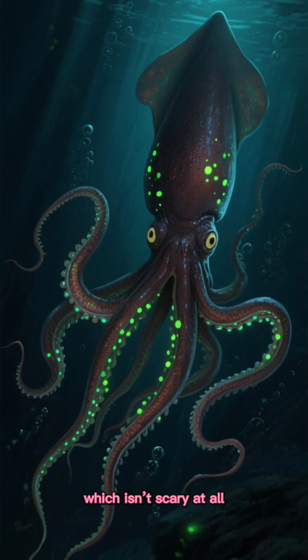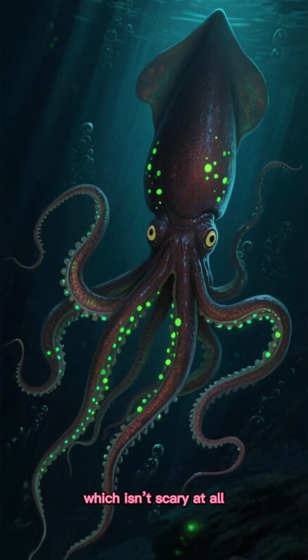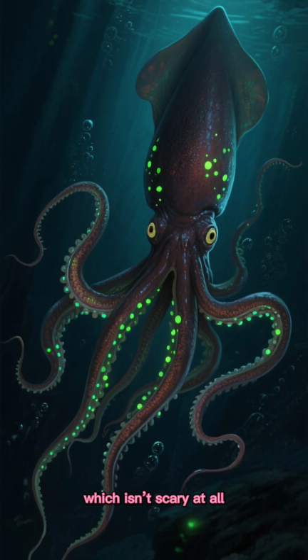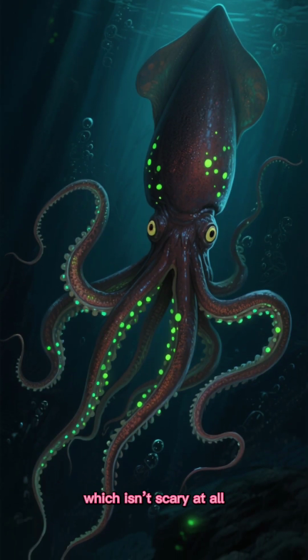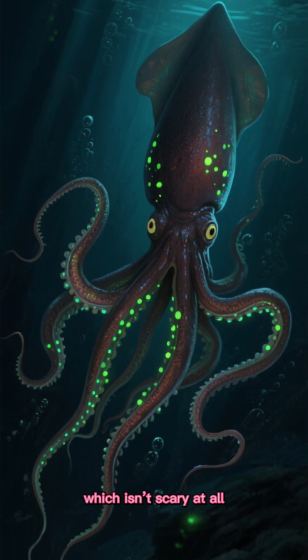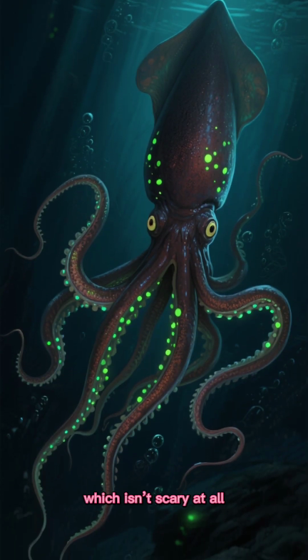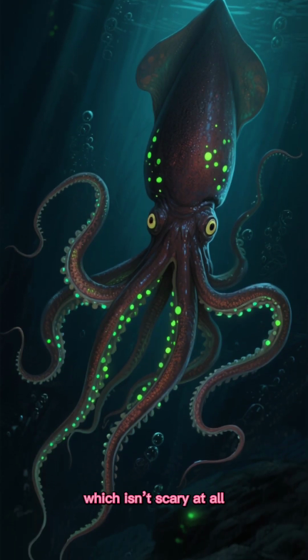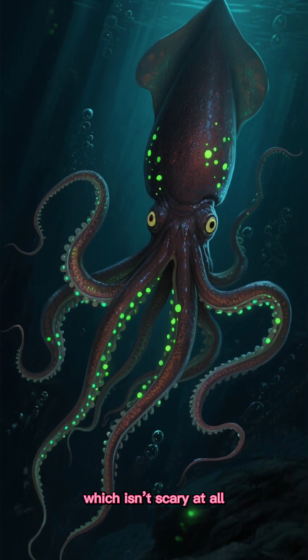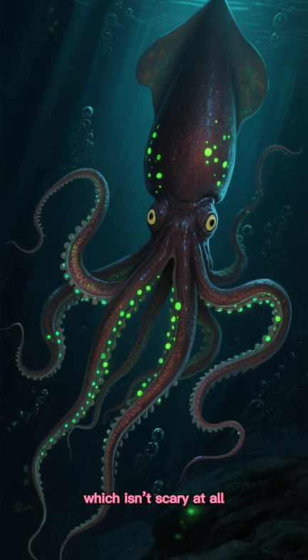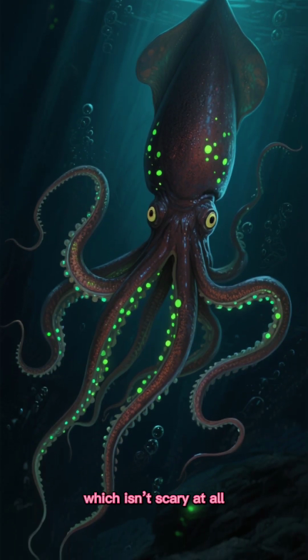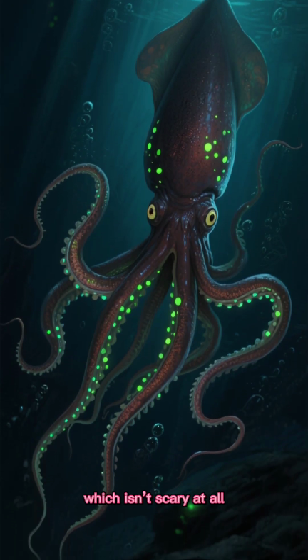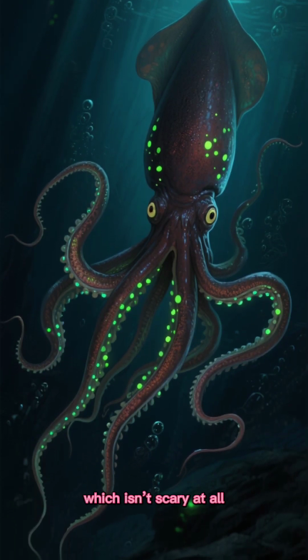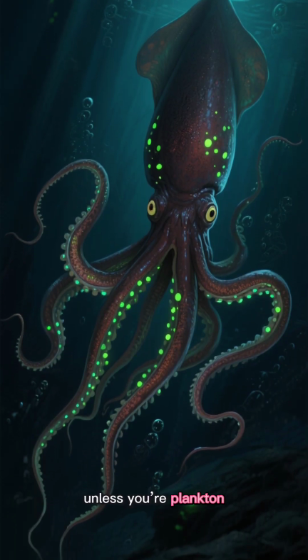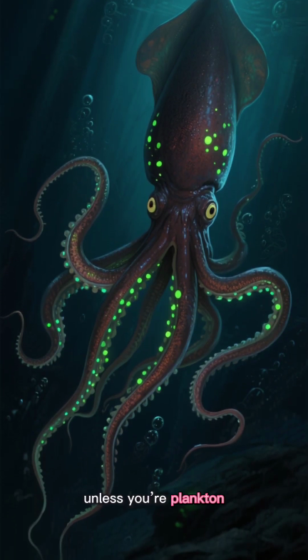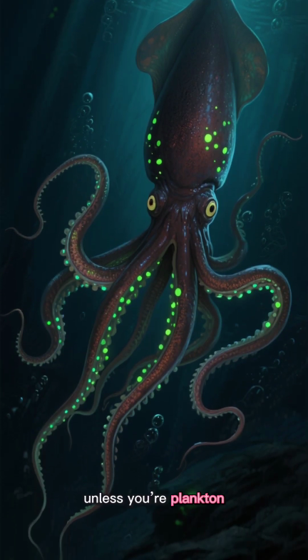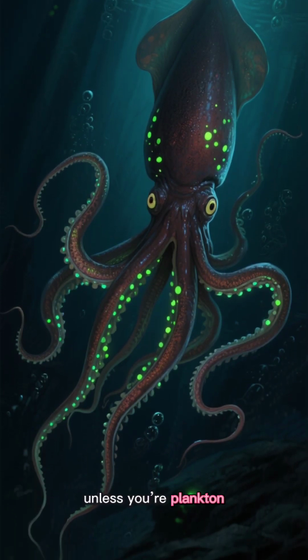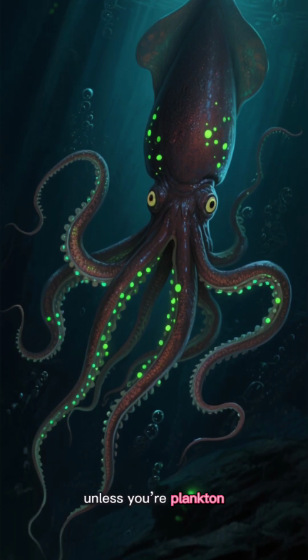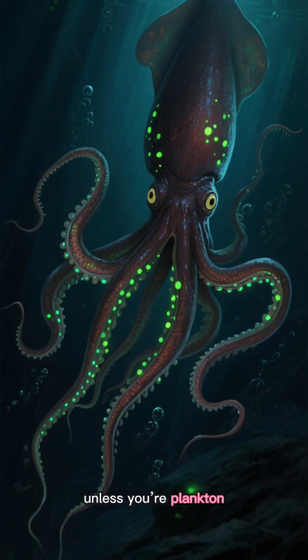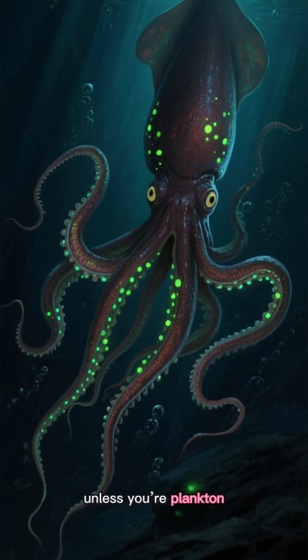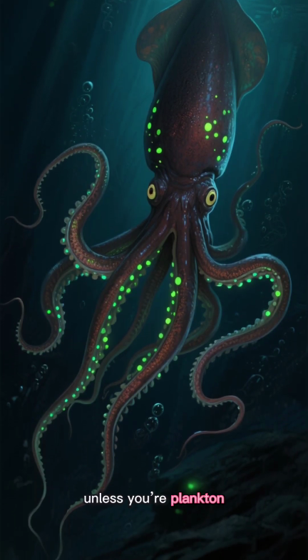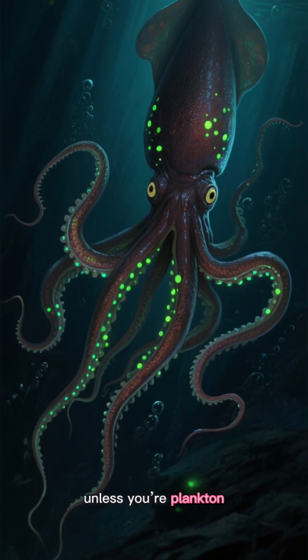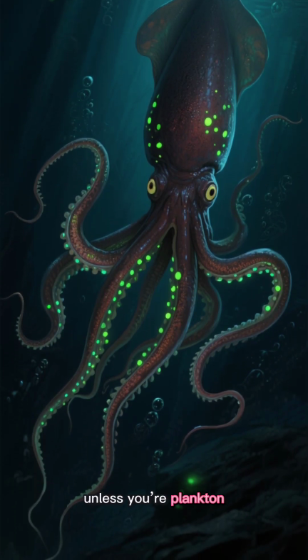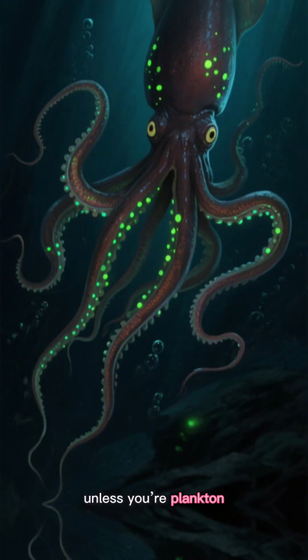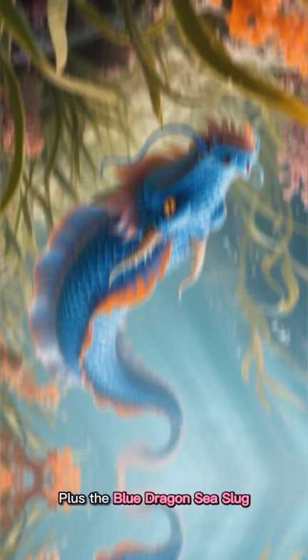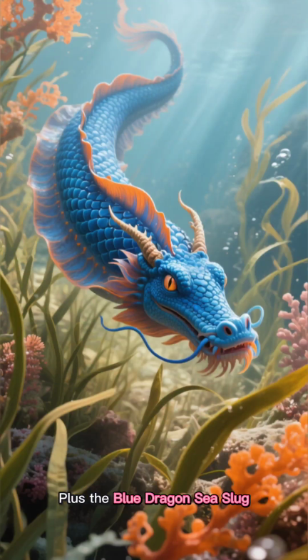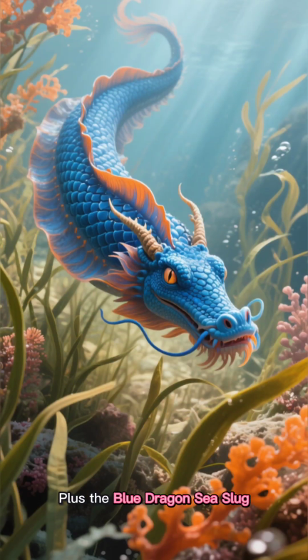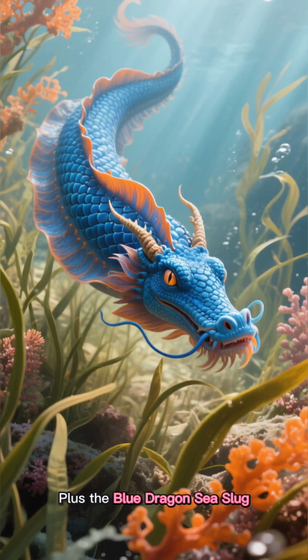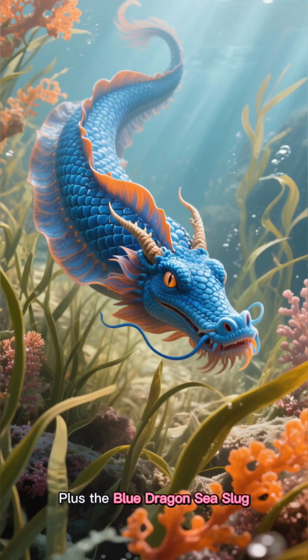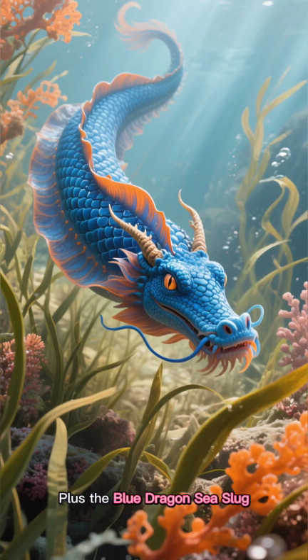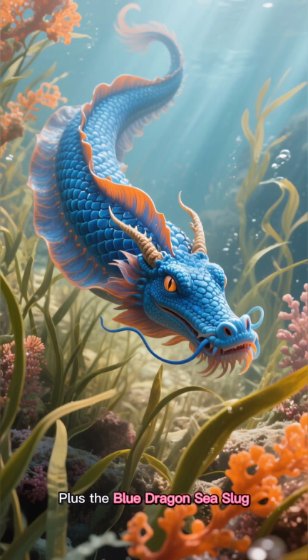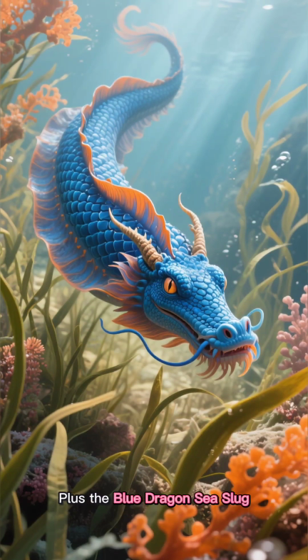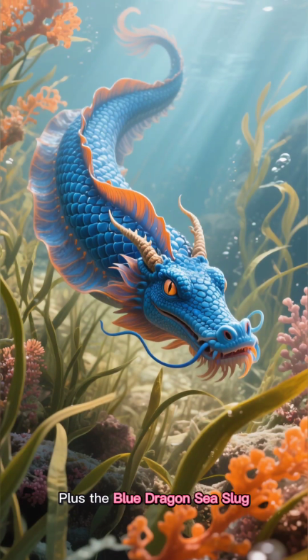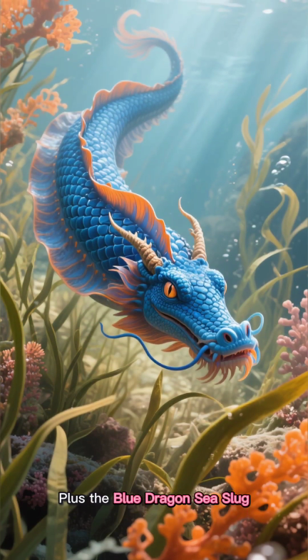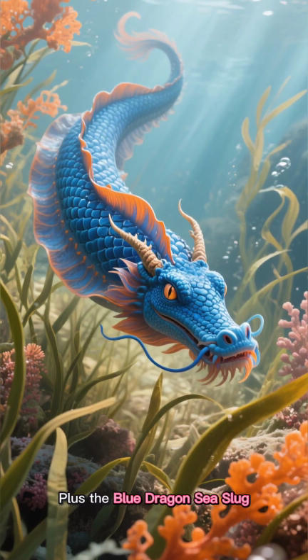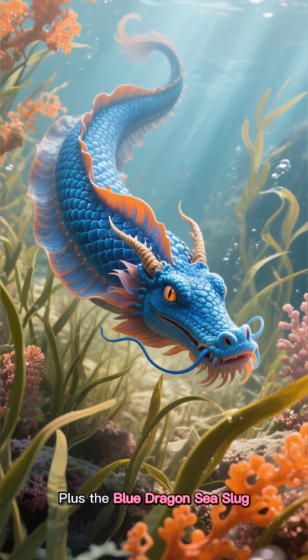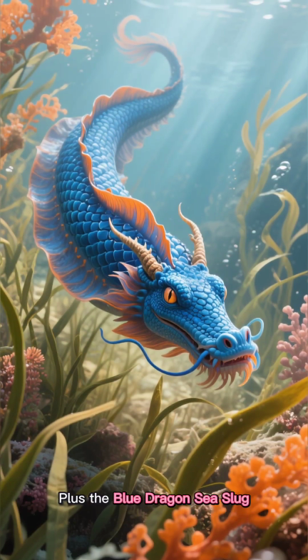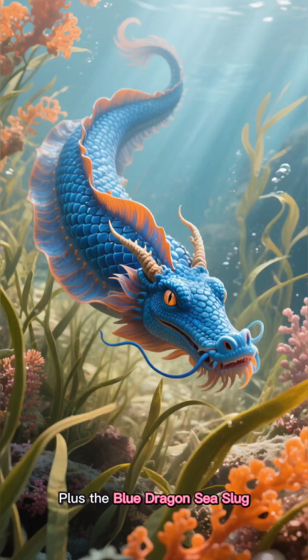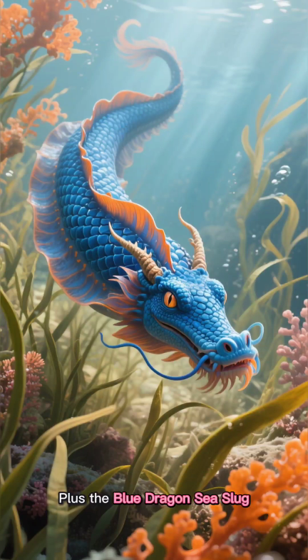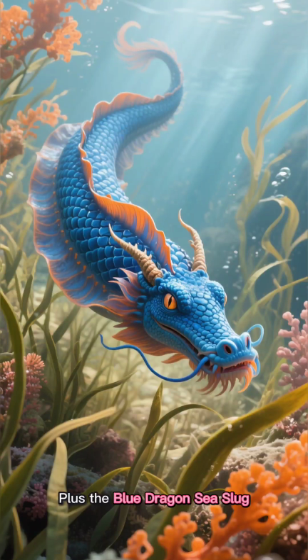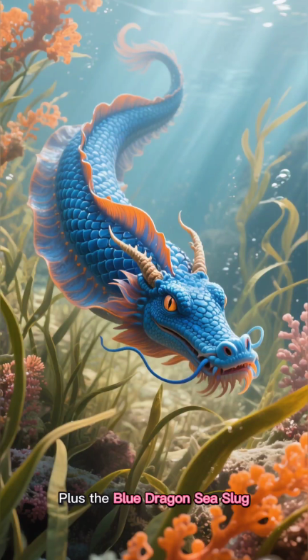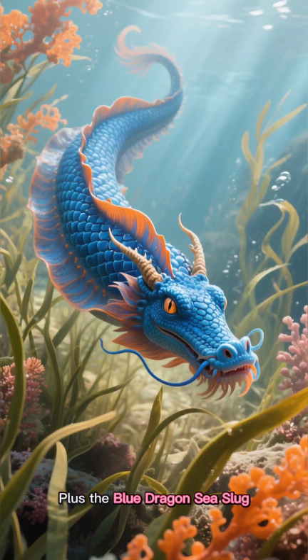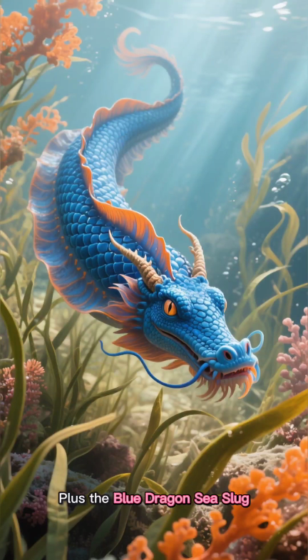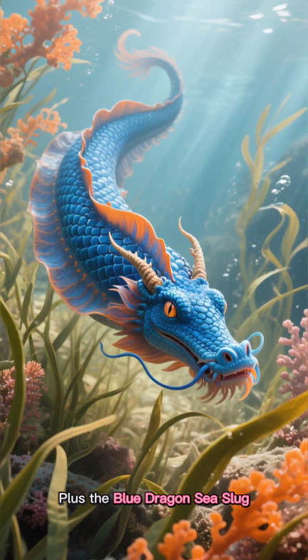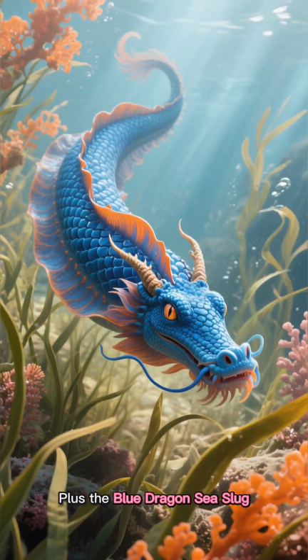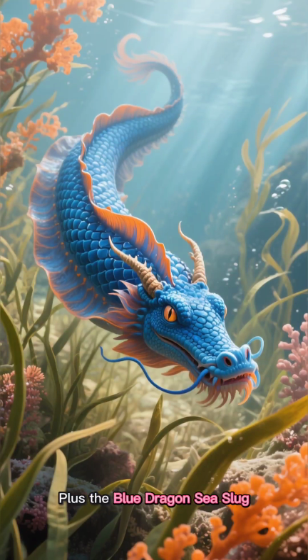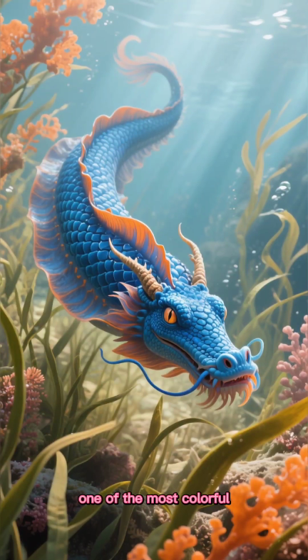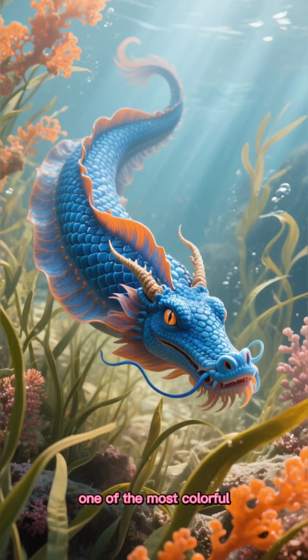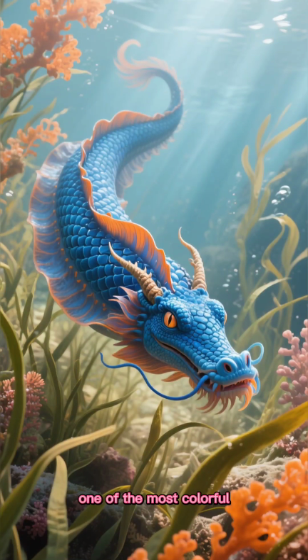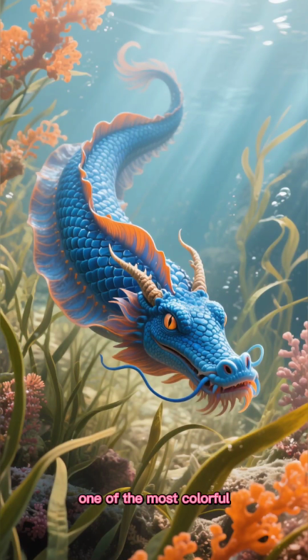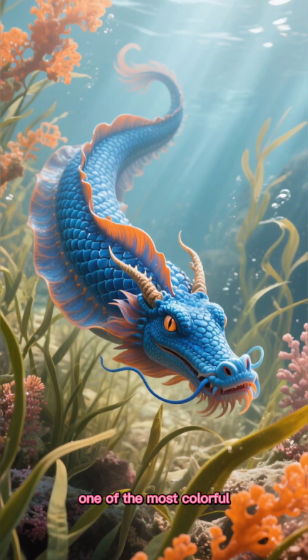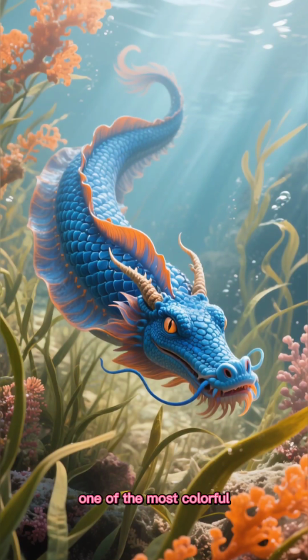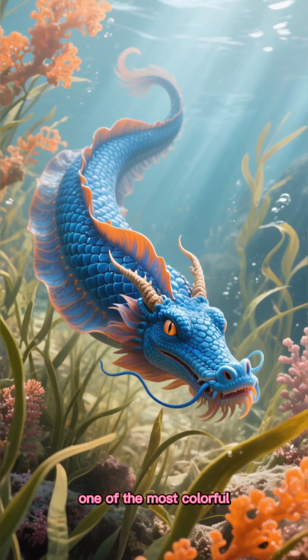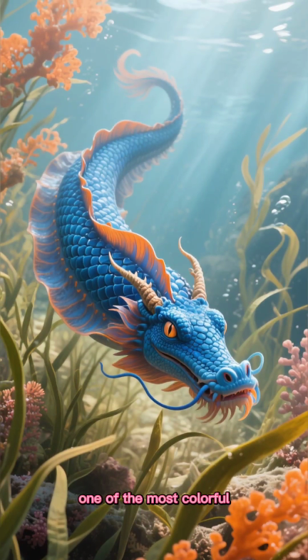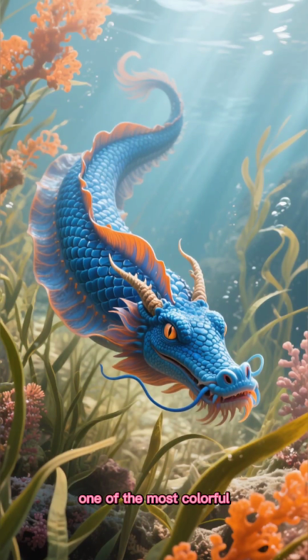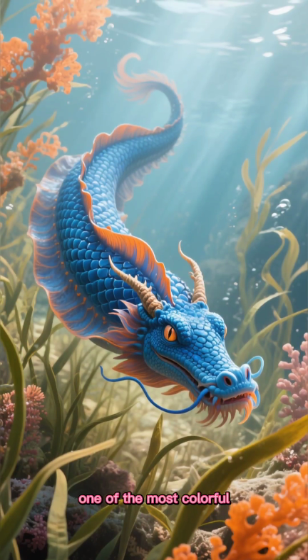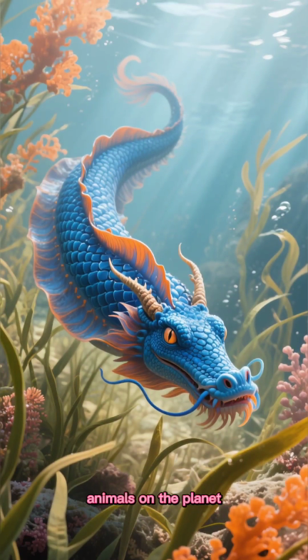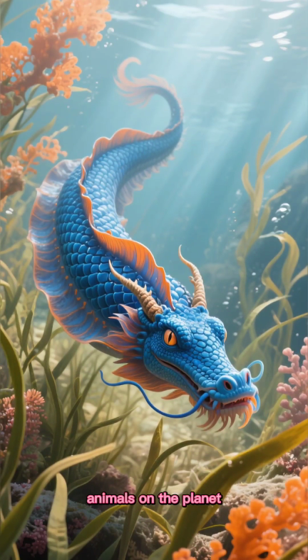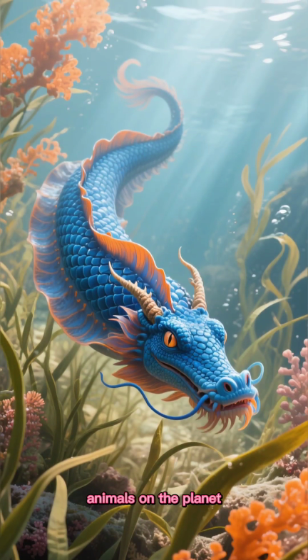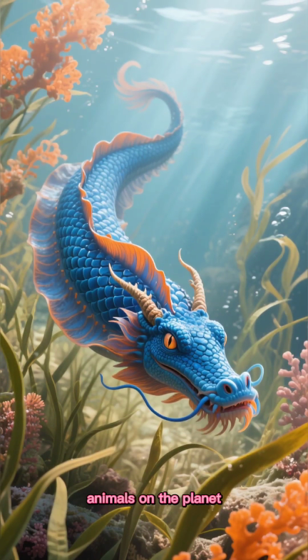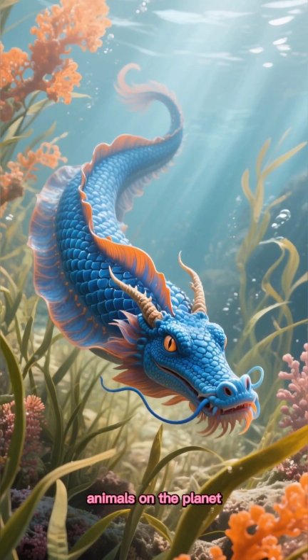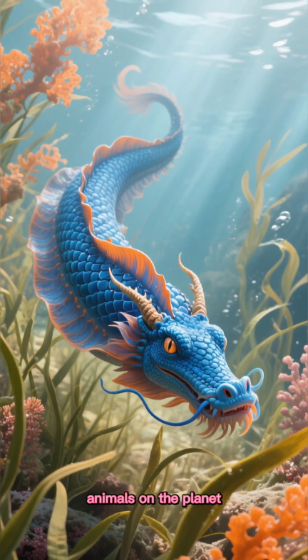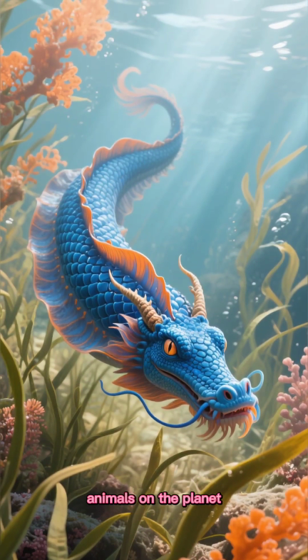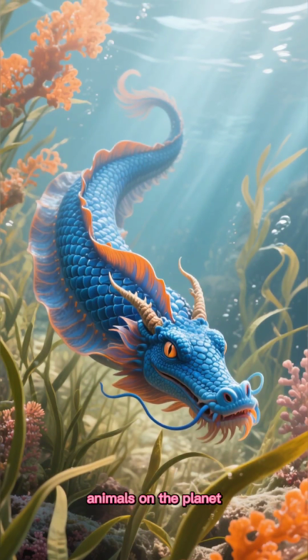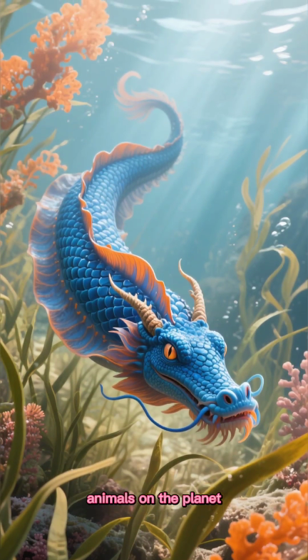Don't forget the vampire squid, which isn't scary at all — unless you're plankton. Plus the blue dragon sea slug, one of the most colorful animals on the planet.